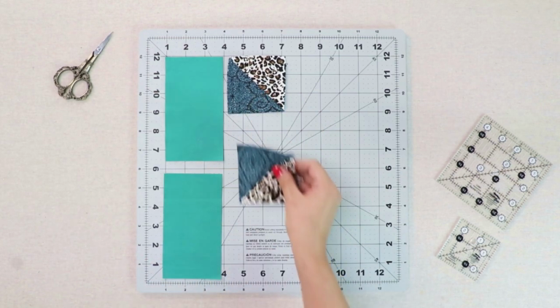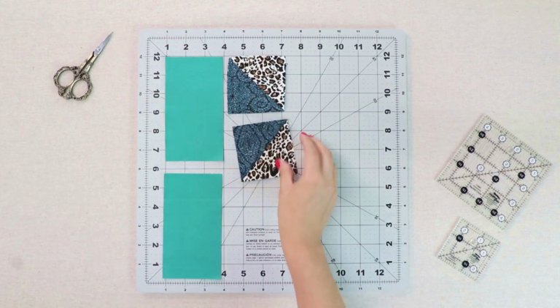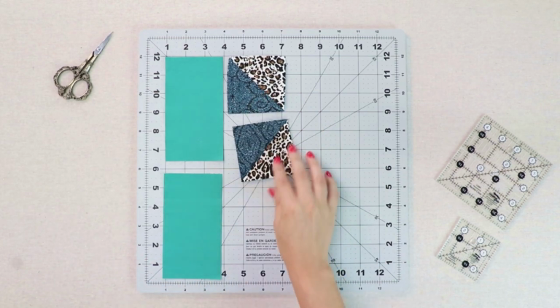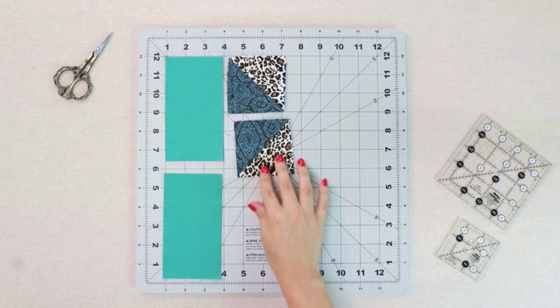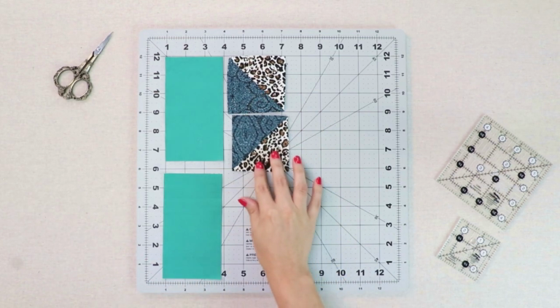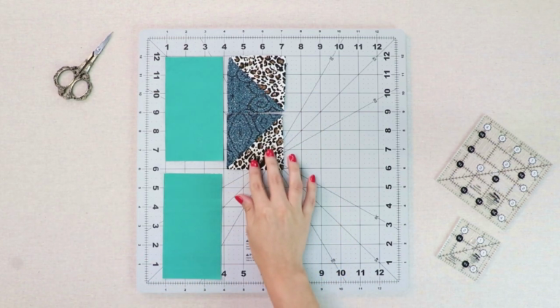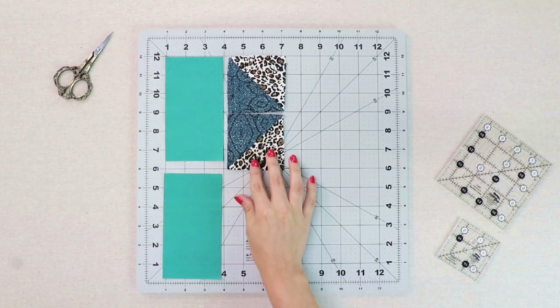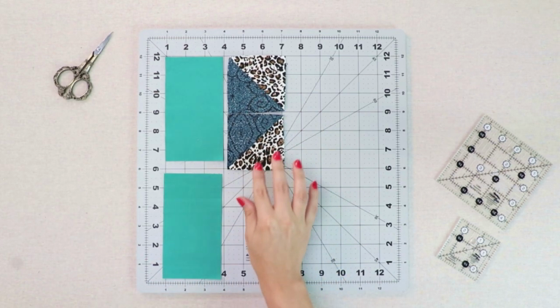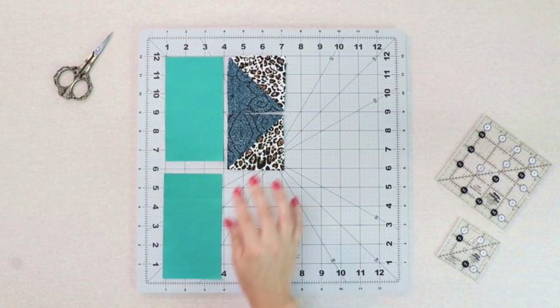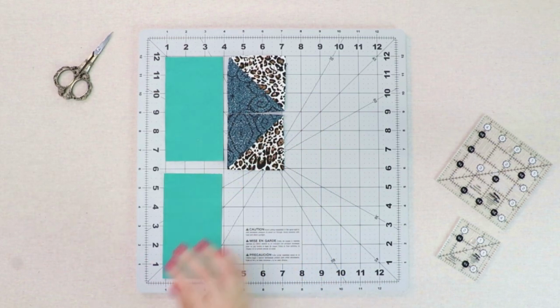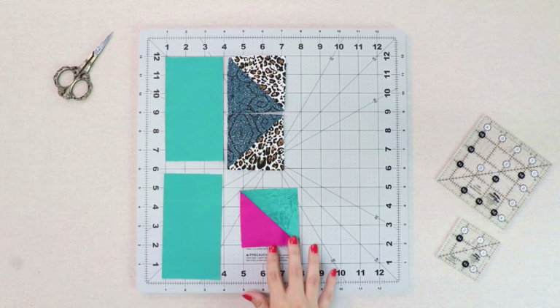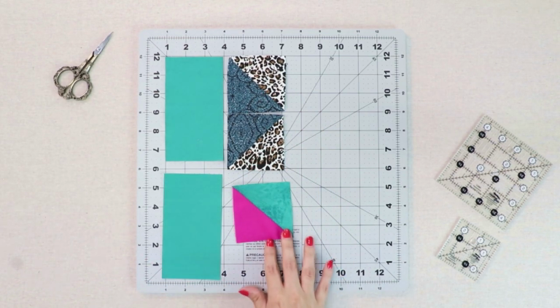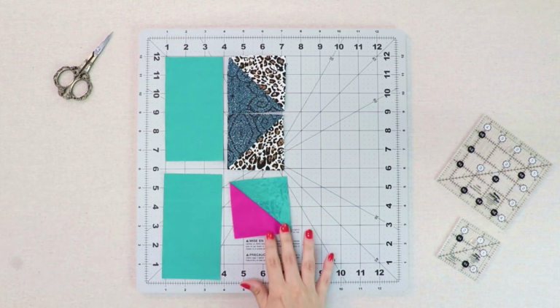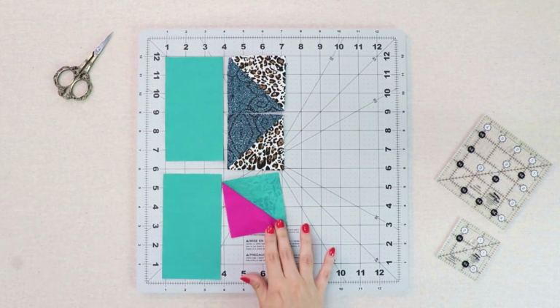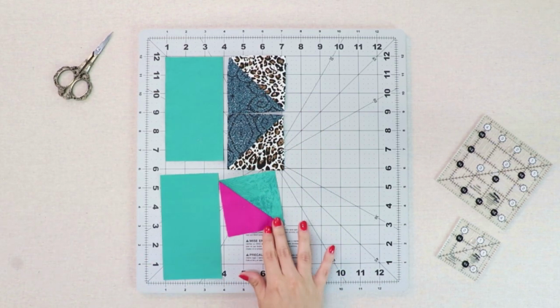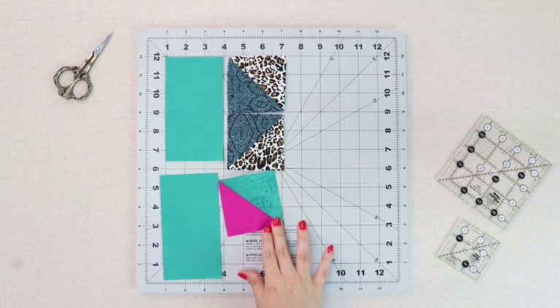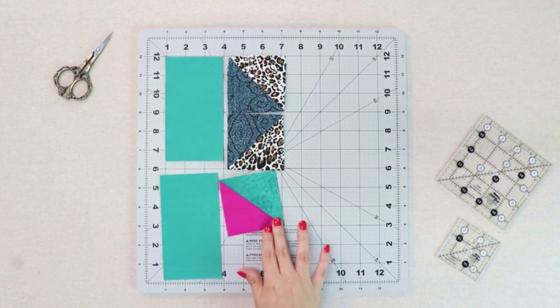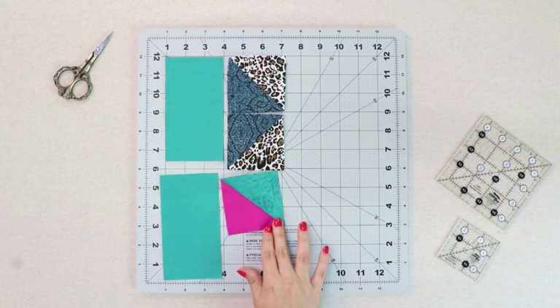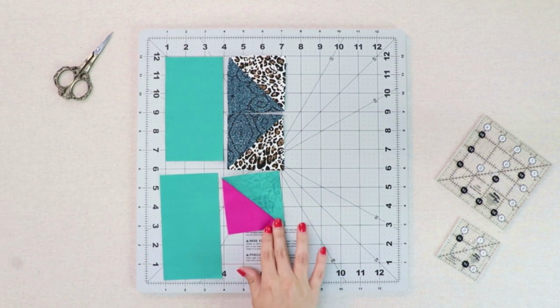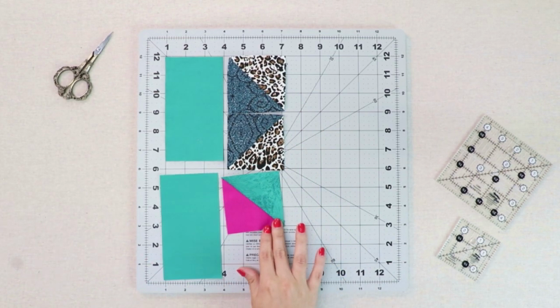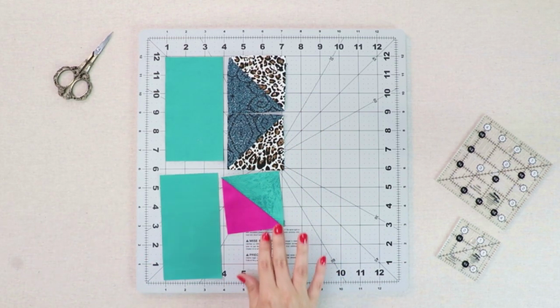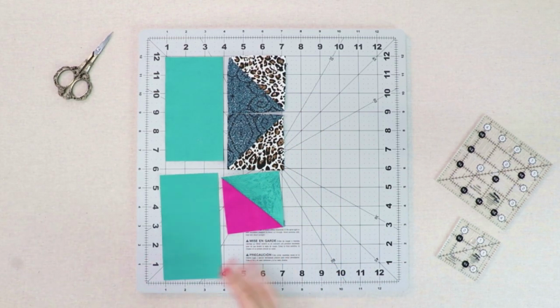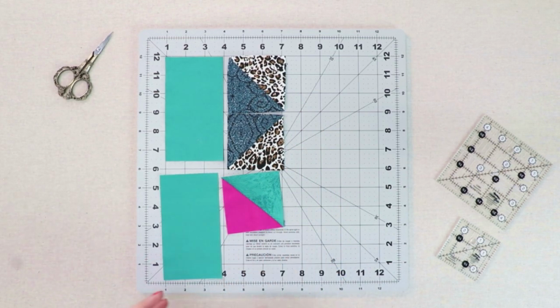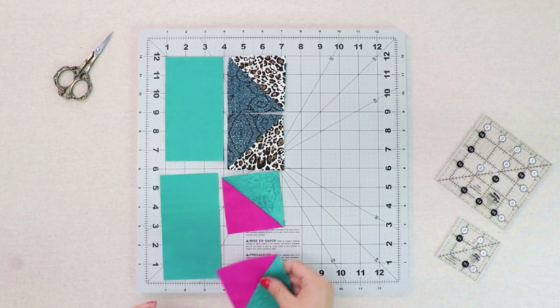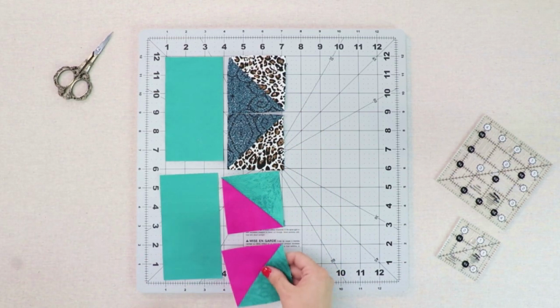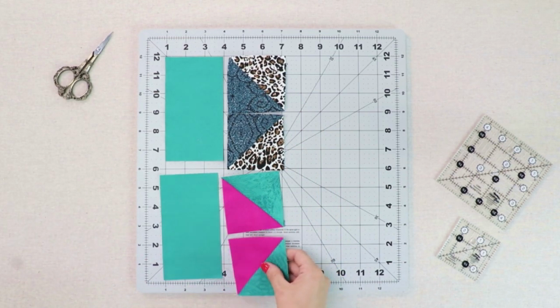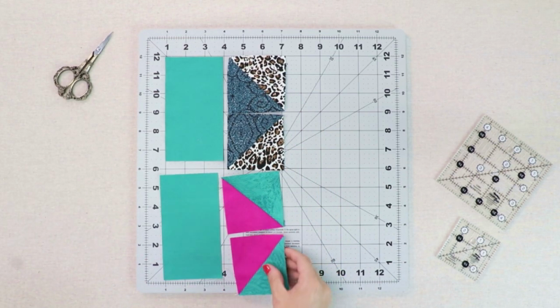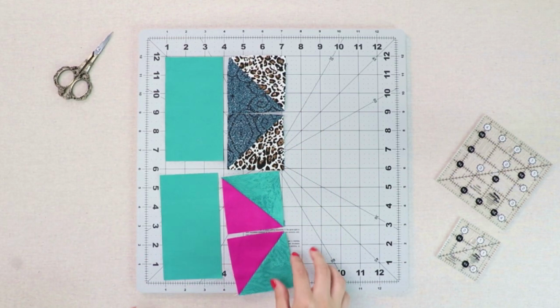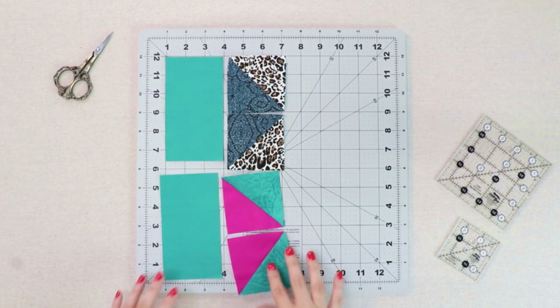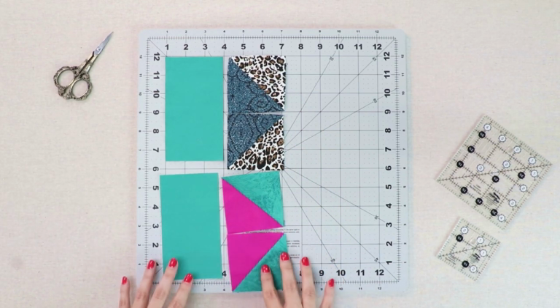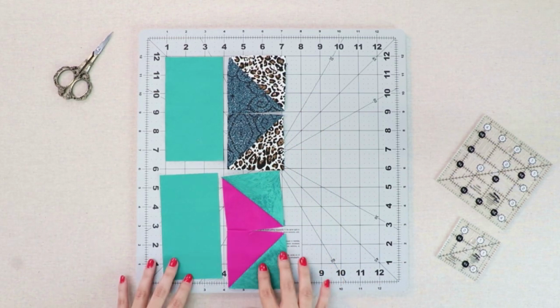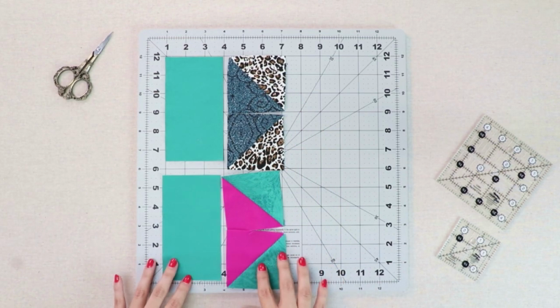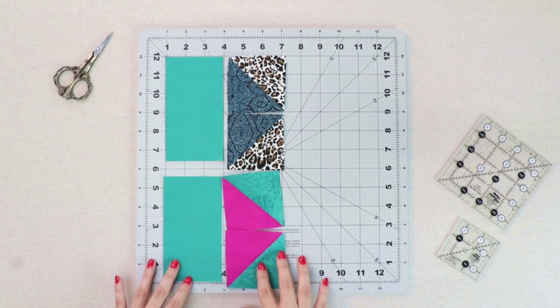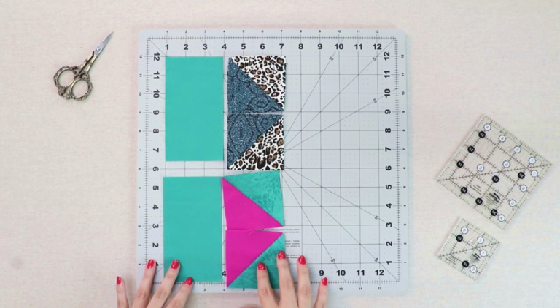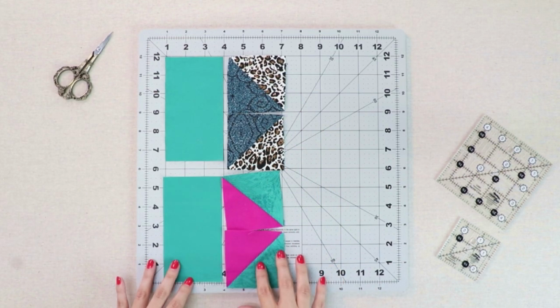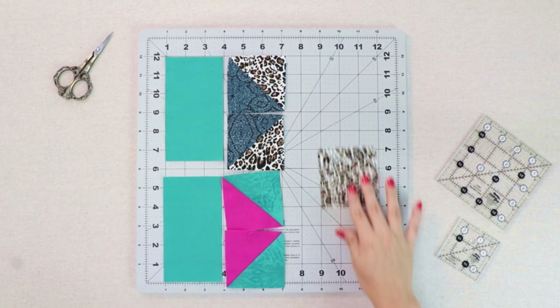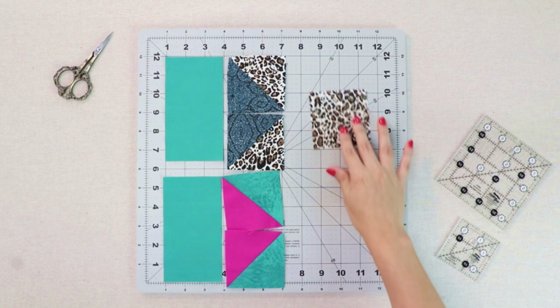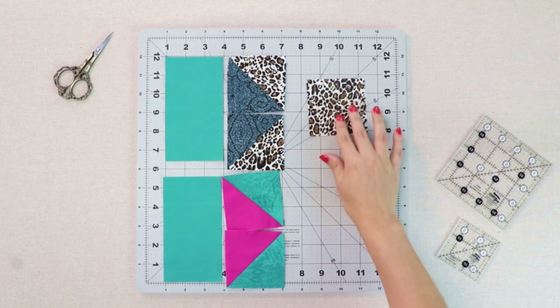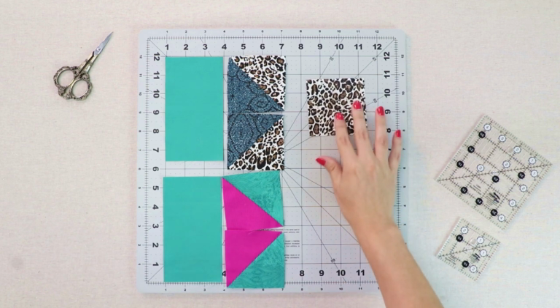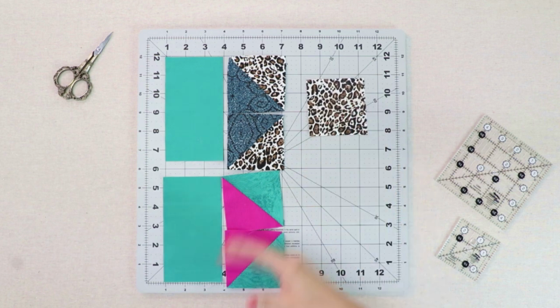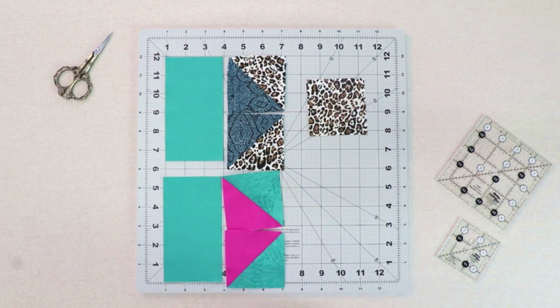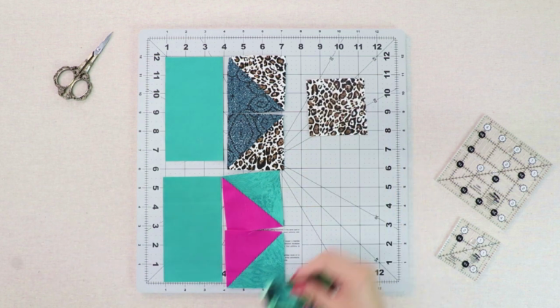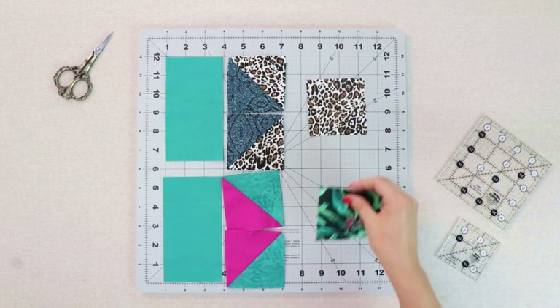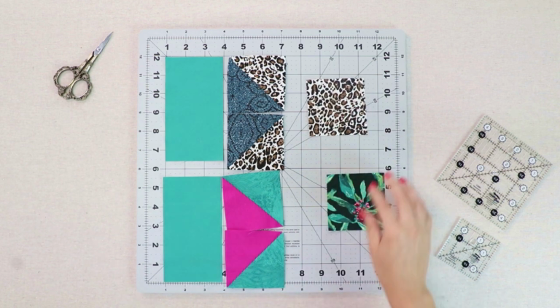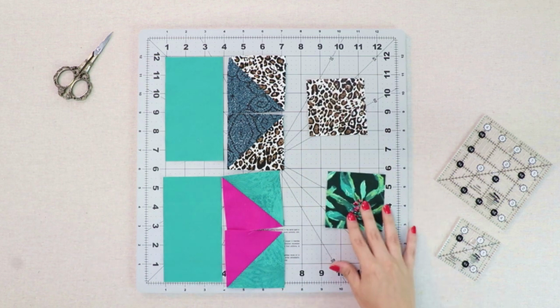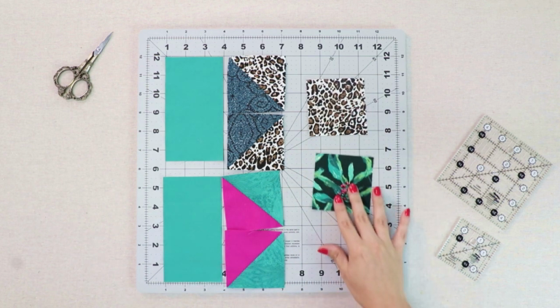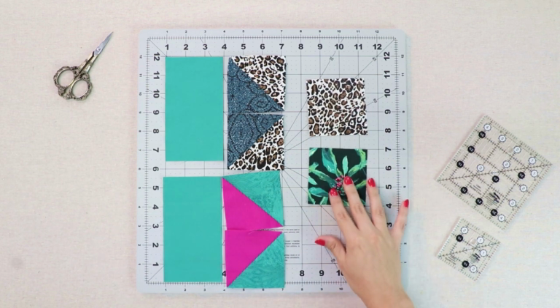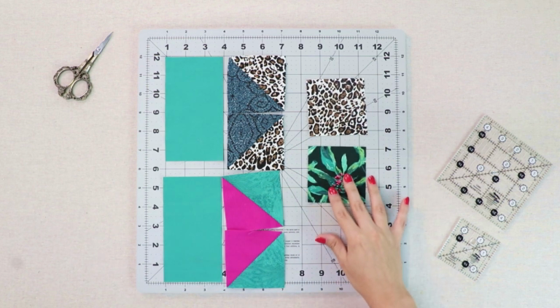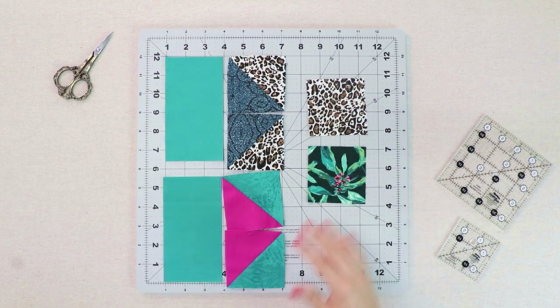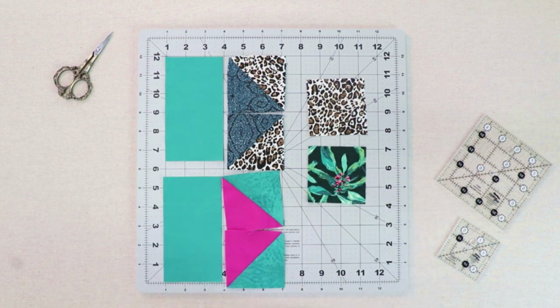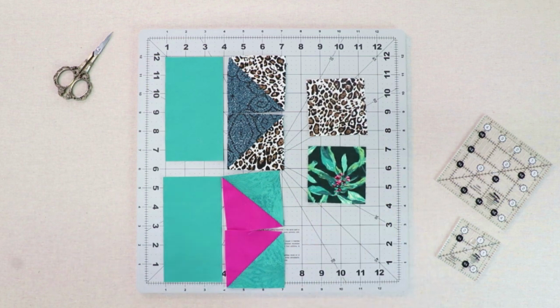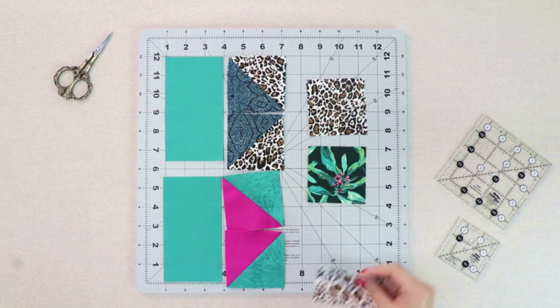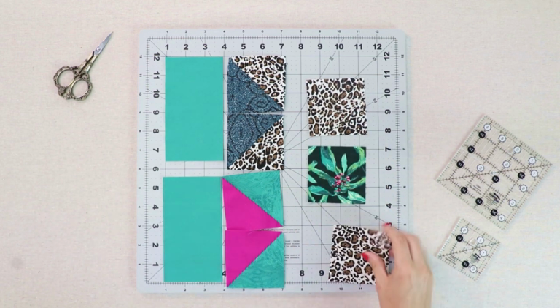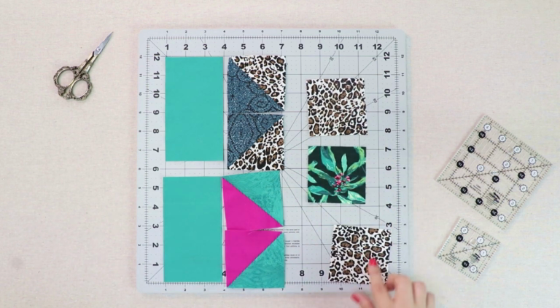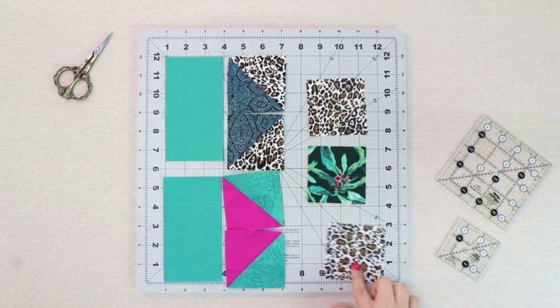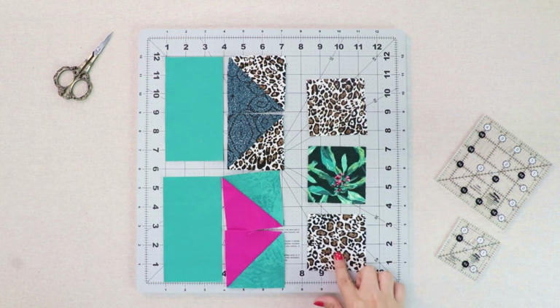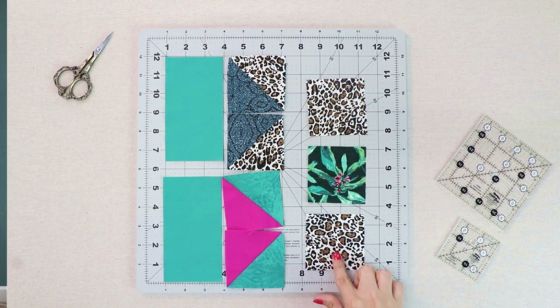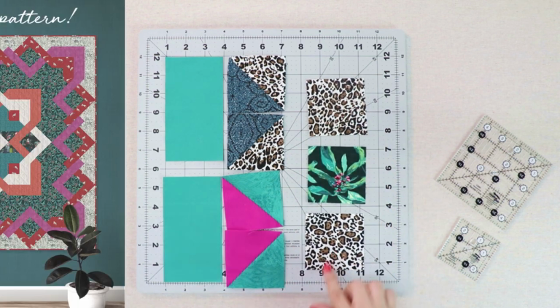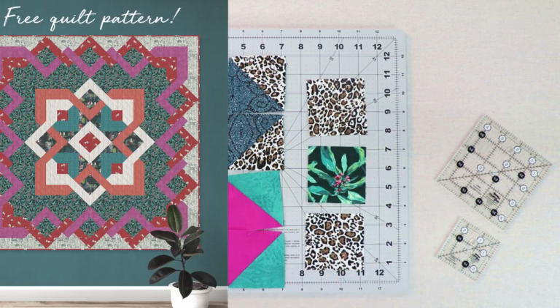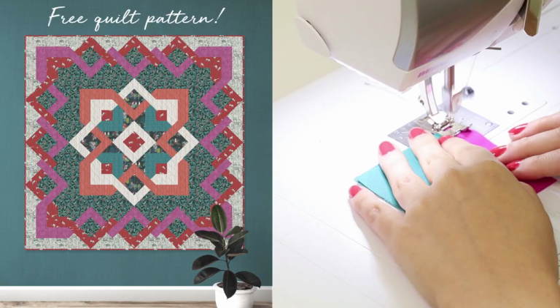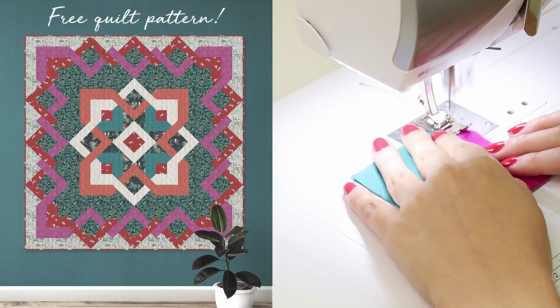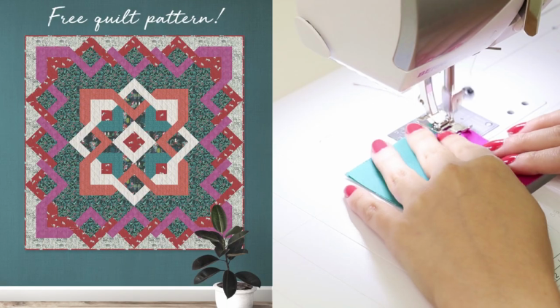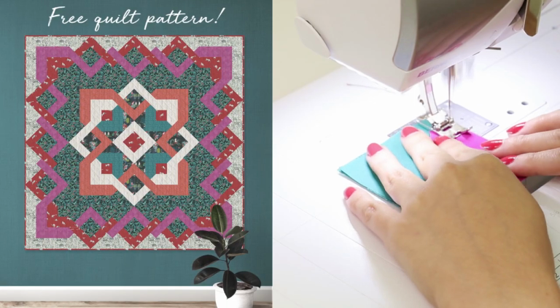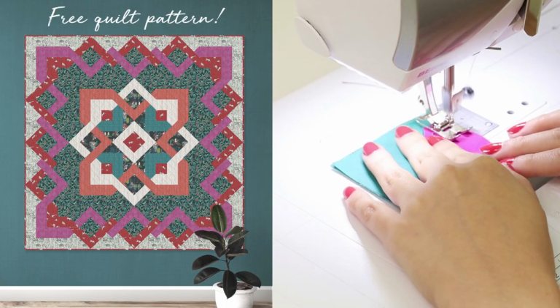With 12 quilting cotton prints available, Boscage is here to make a bold statement with tropical forest colors and deep navy blues.